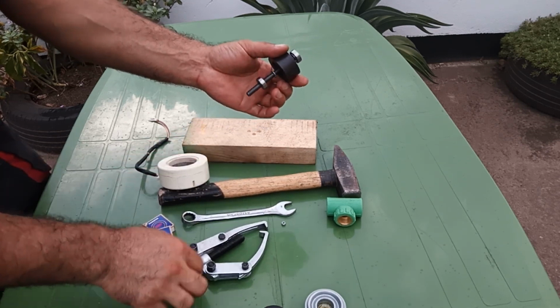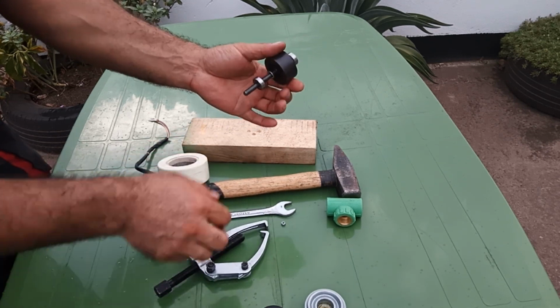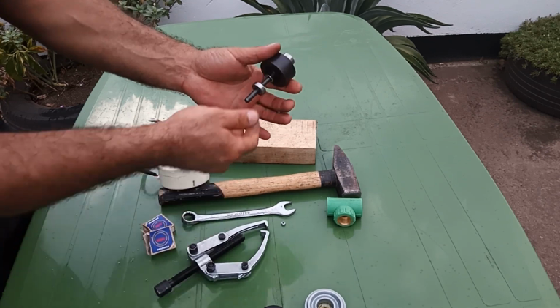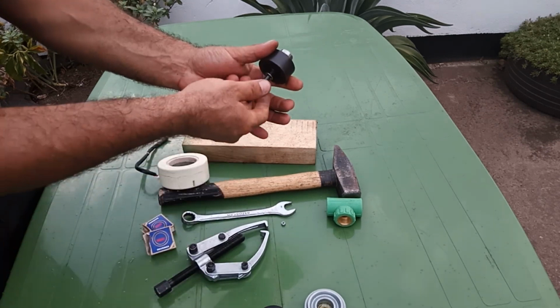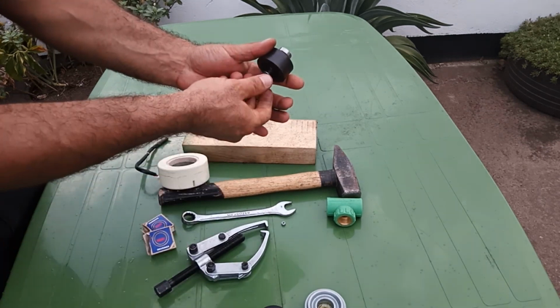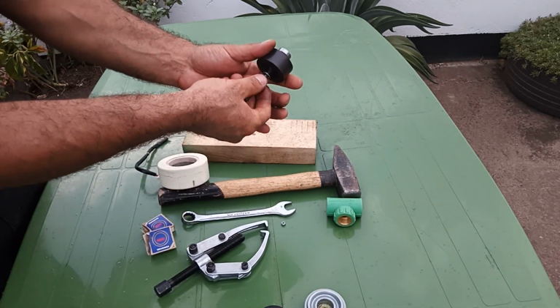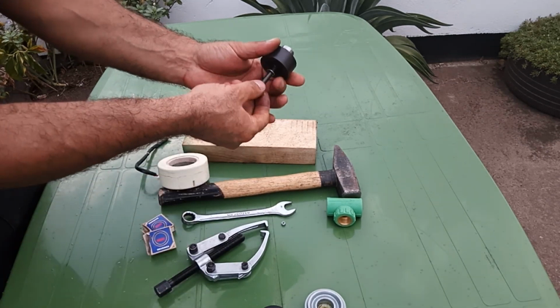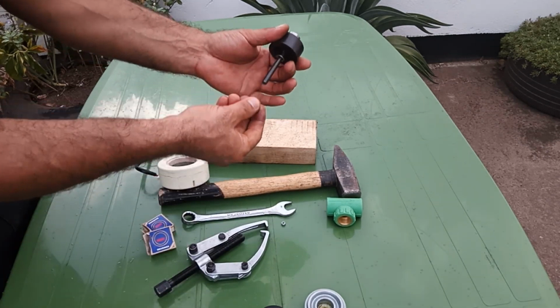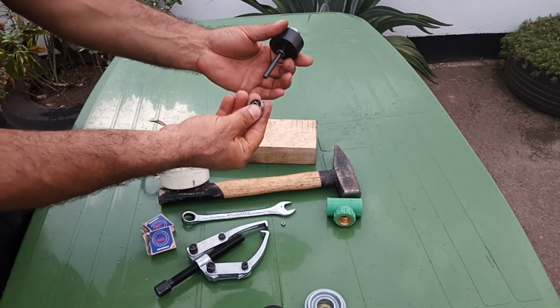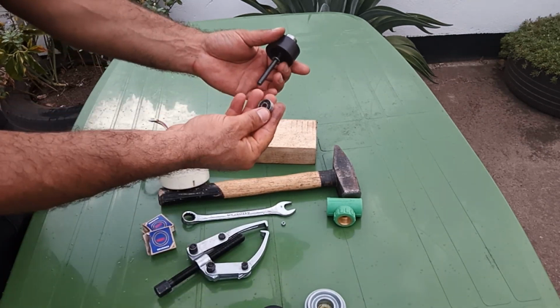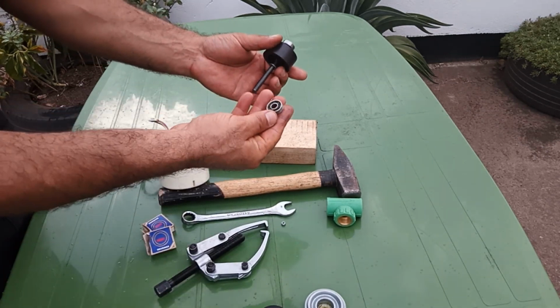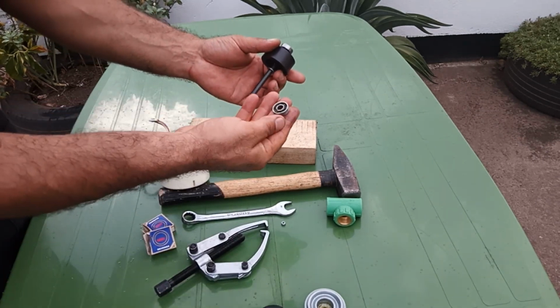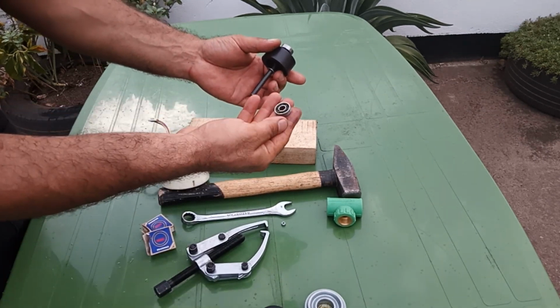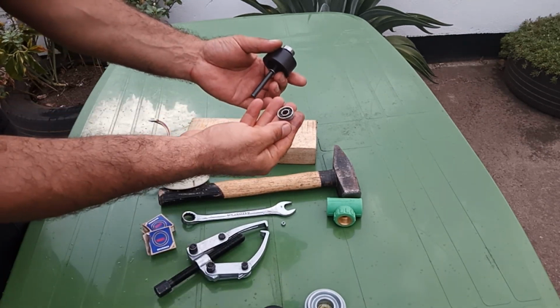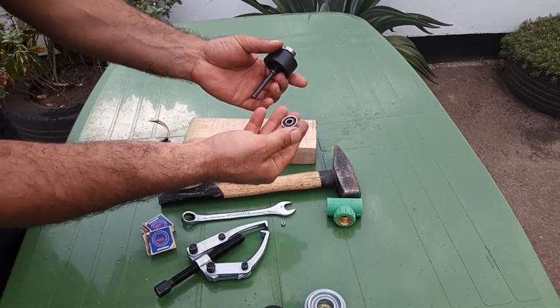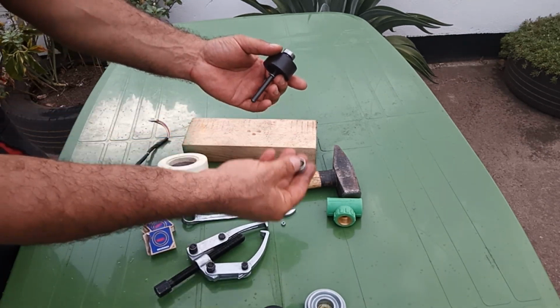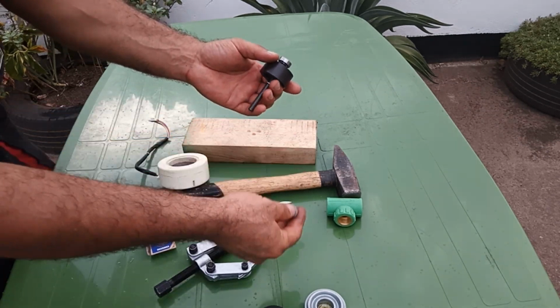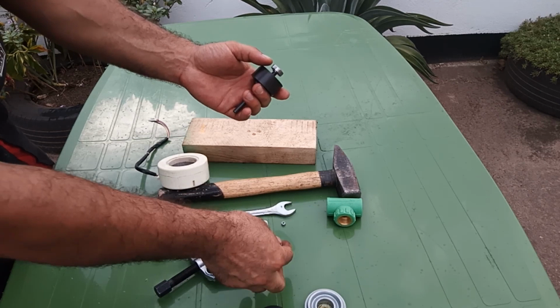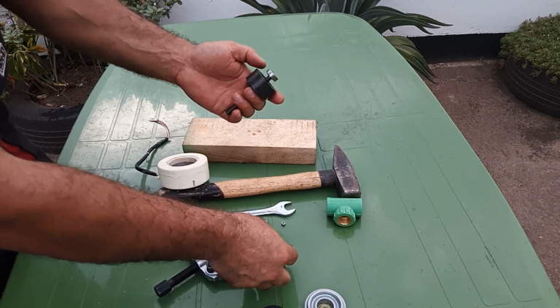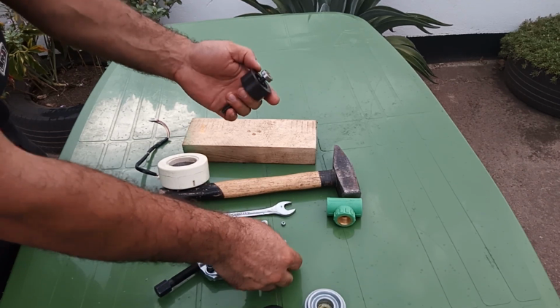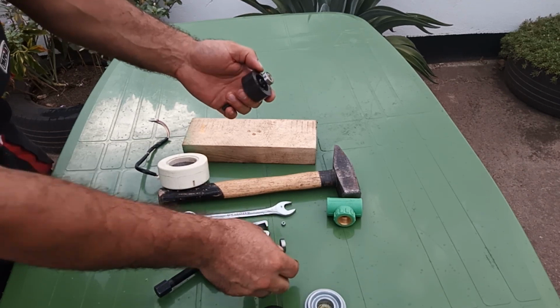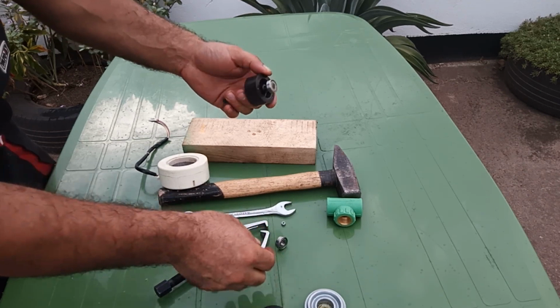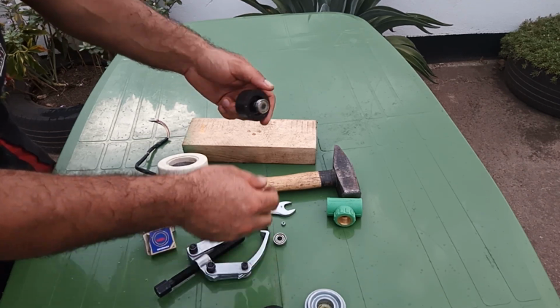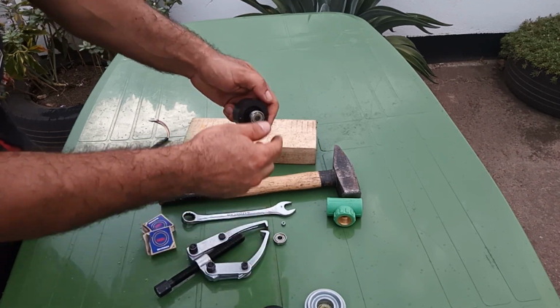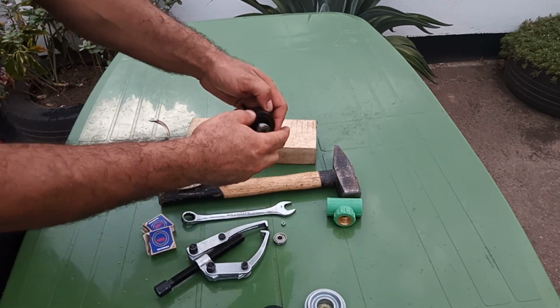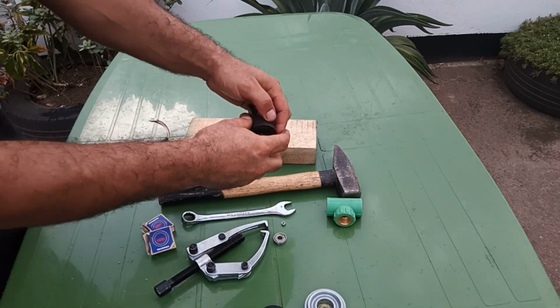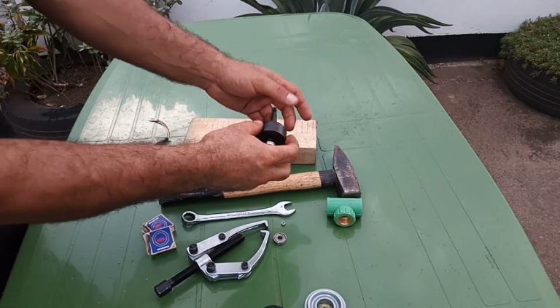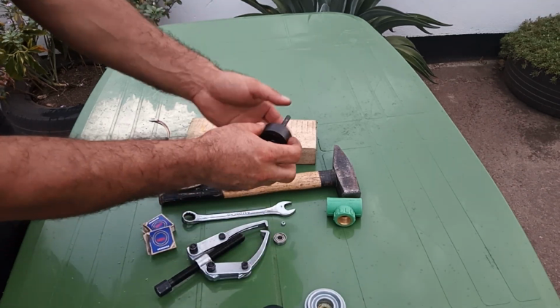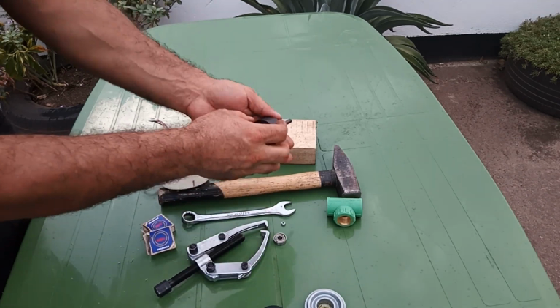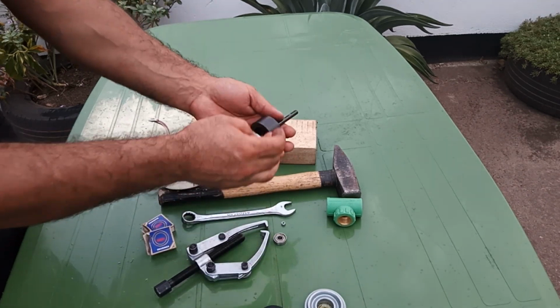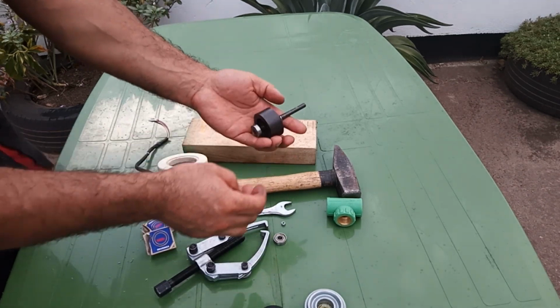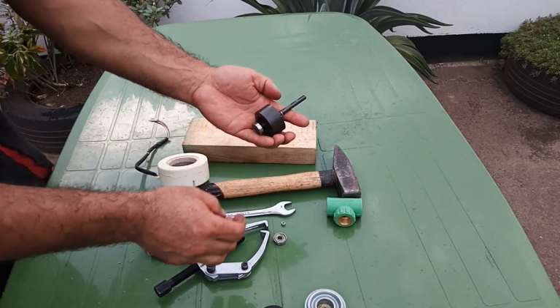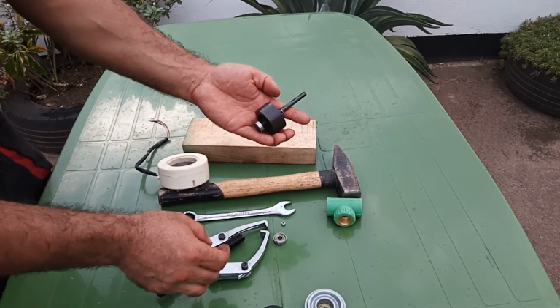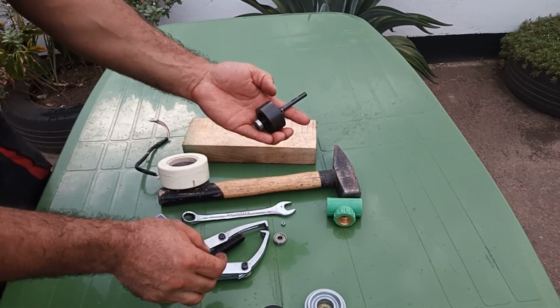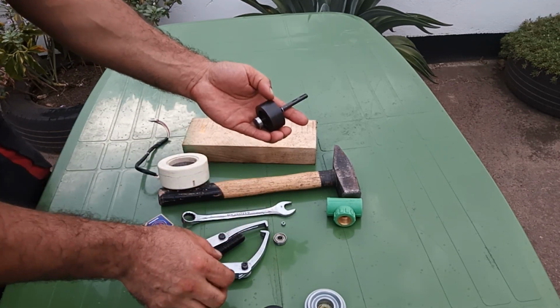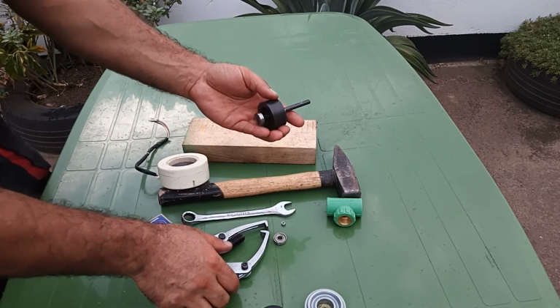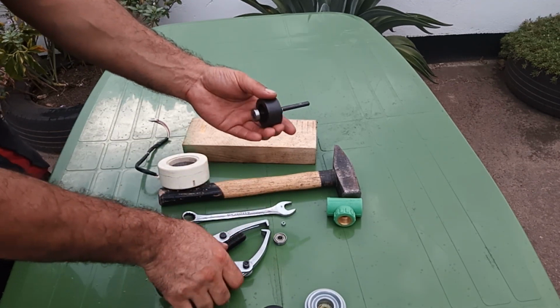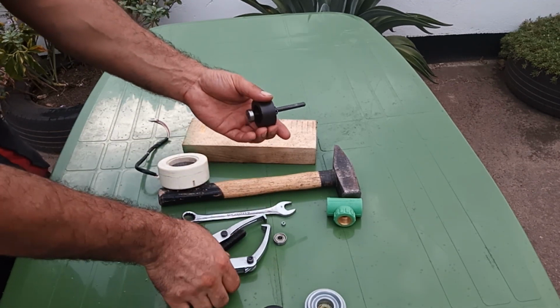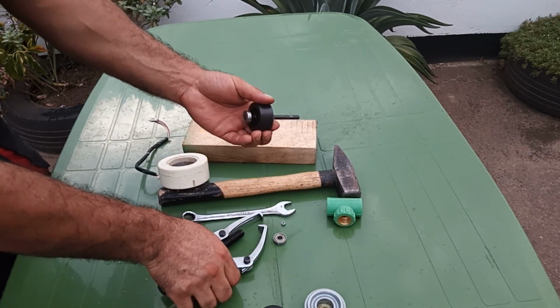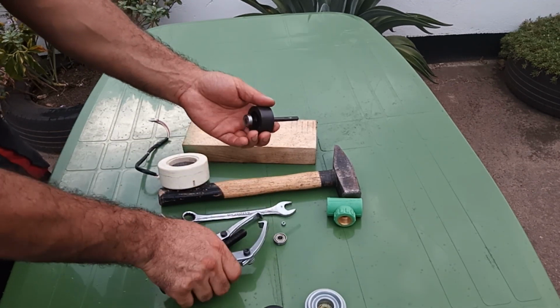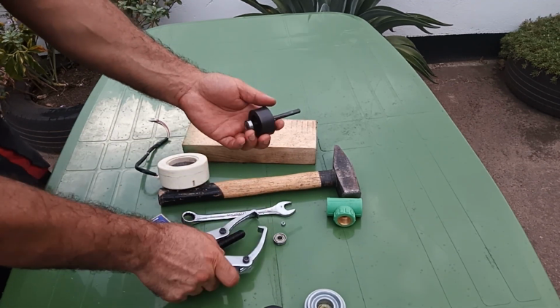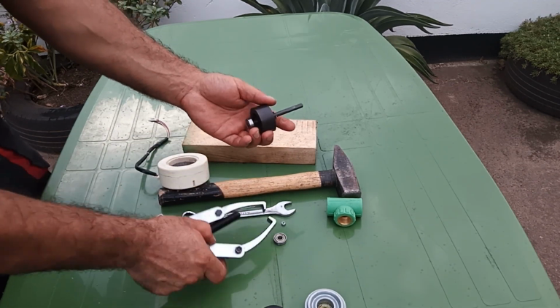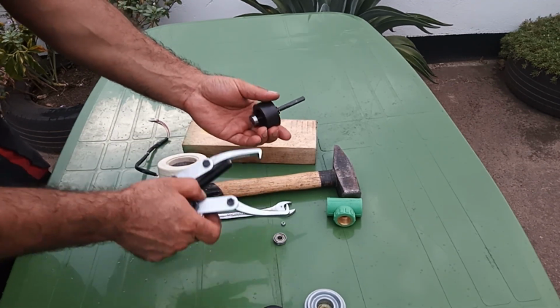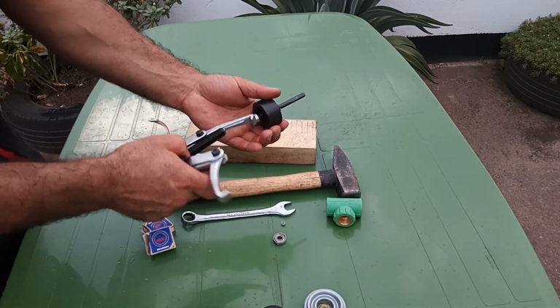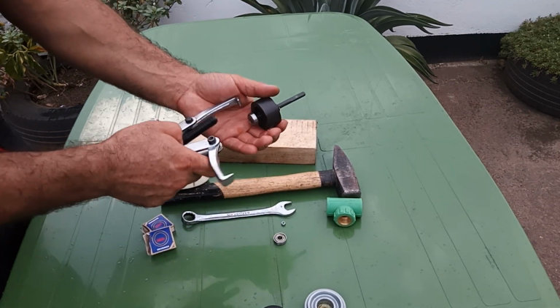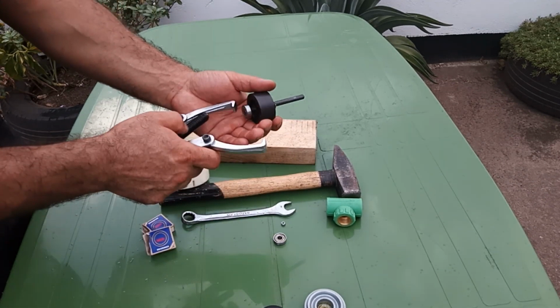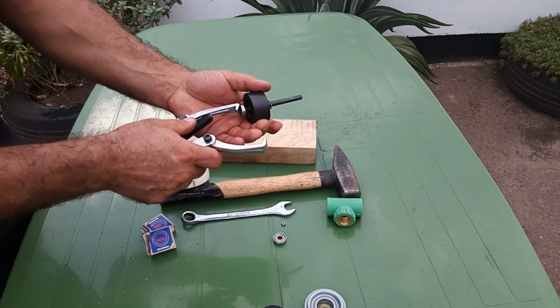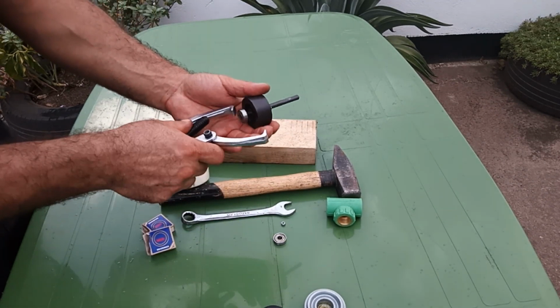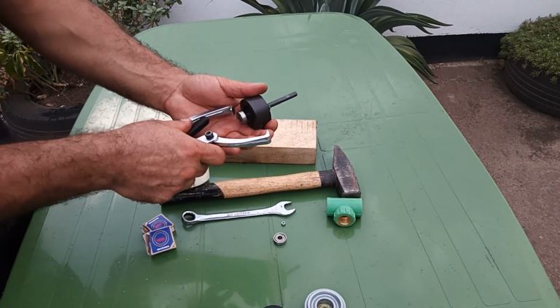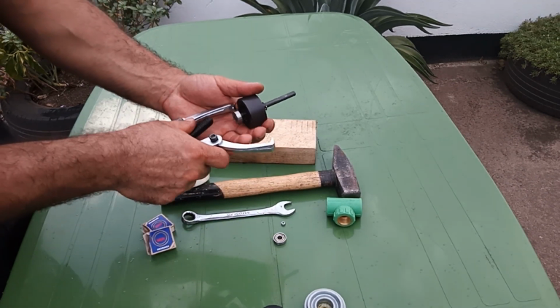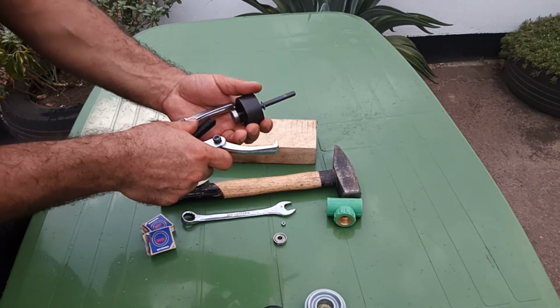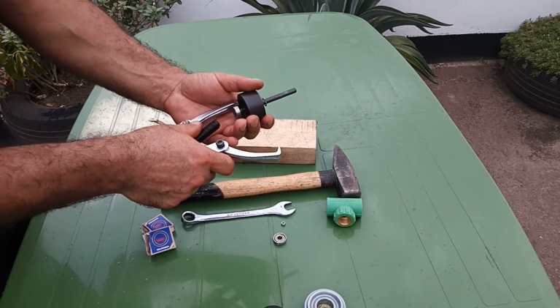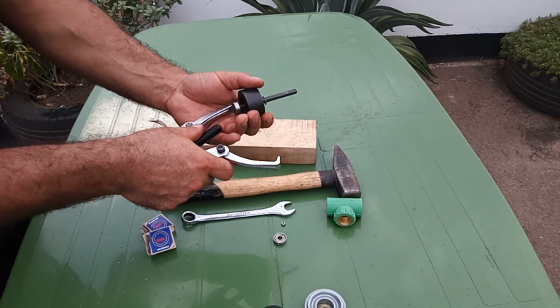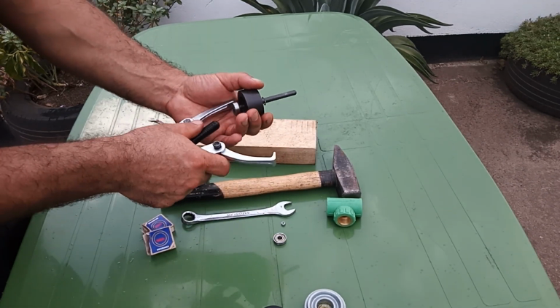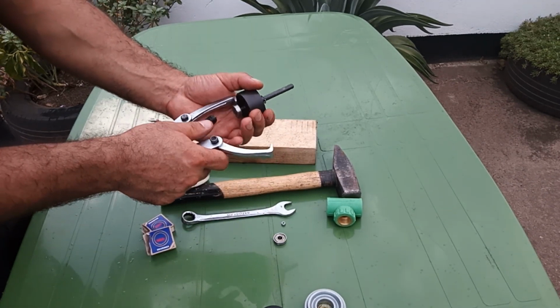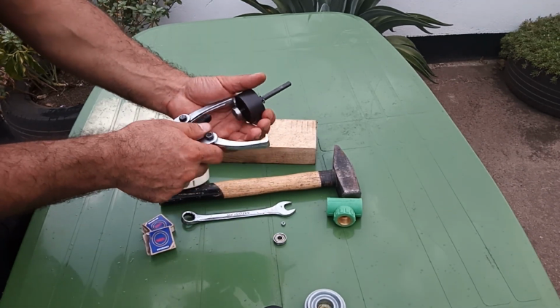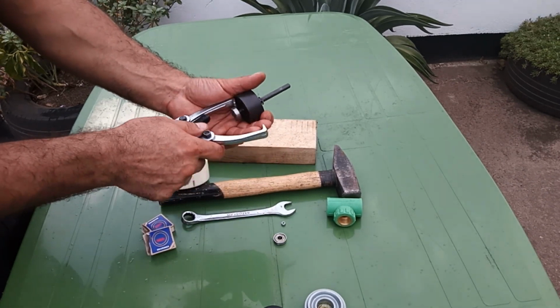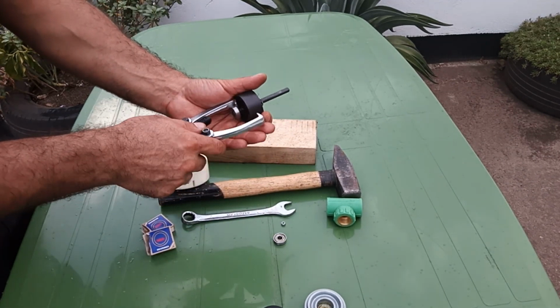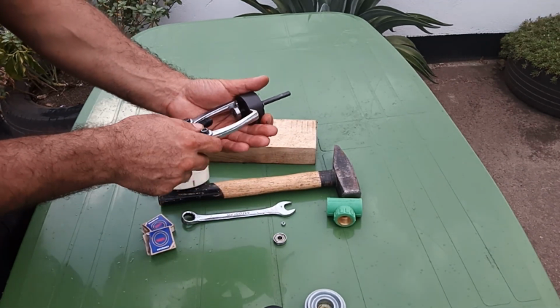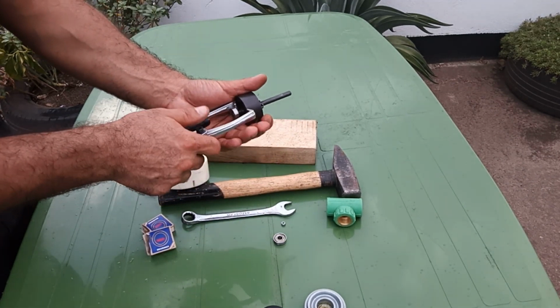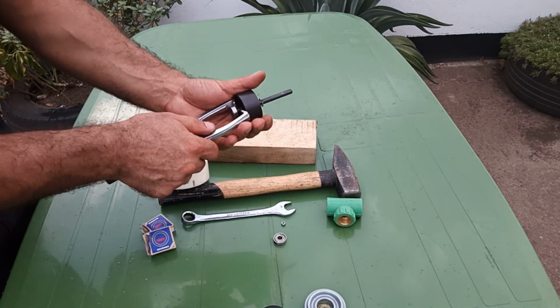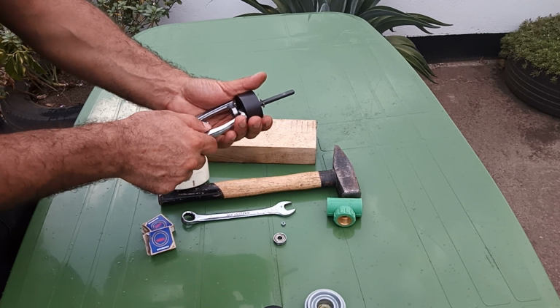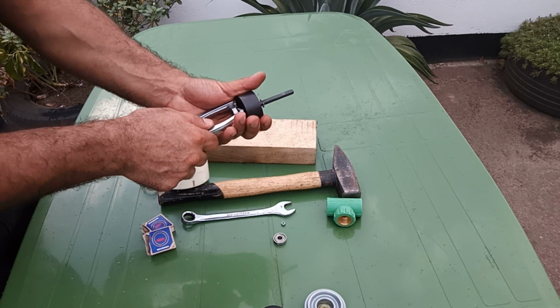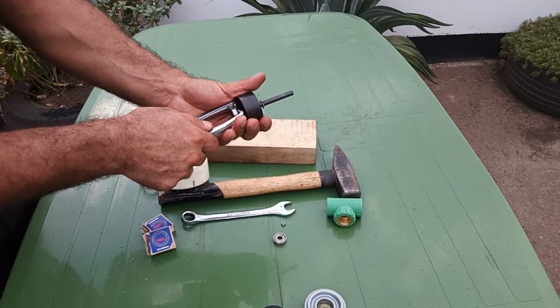Easy peasy, didn't even take a minute. Now the same way we are going to remove the other bearing.